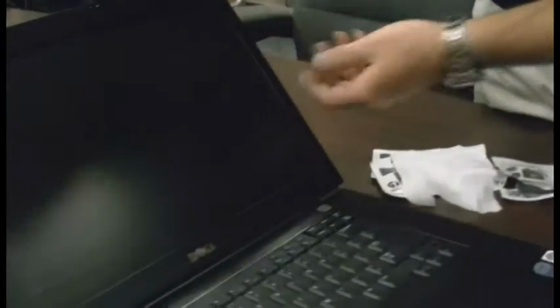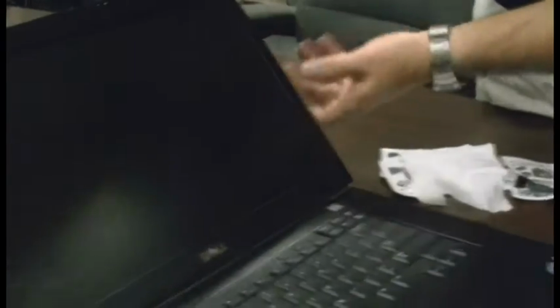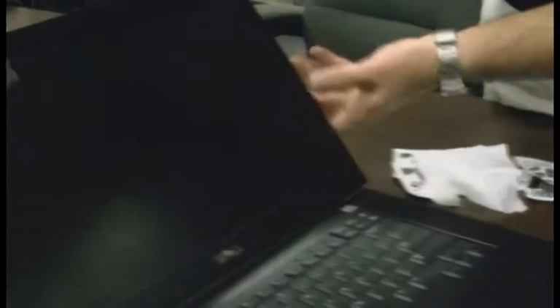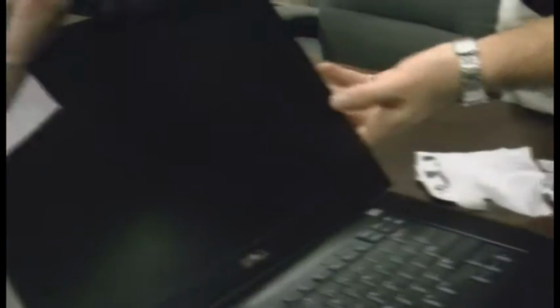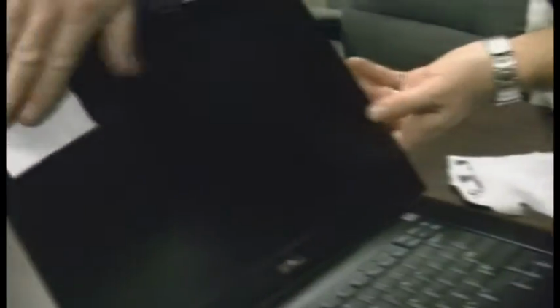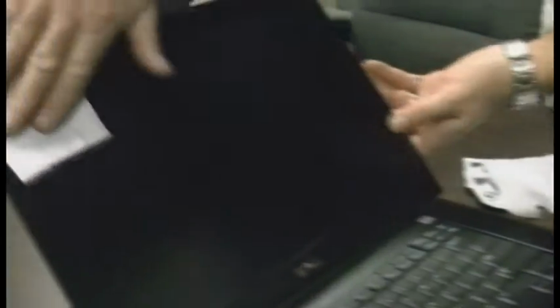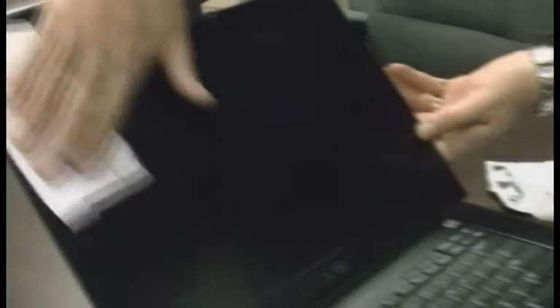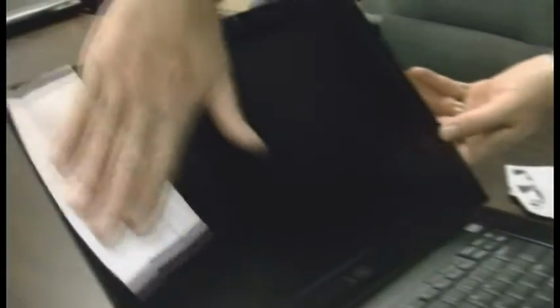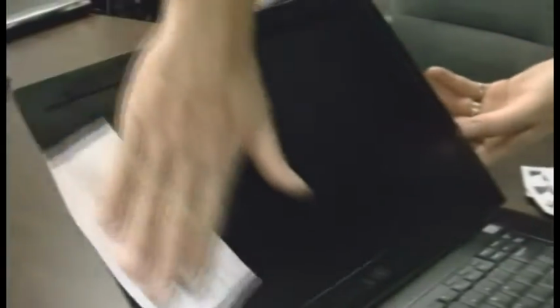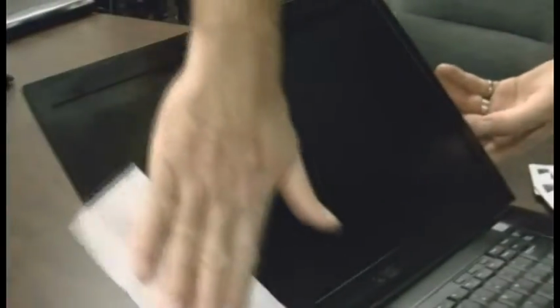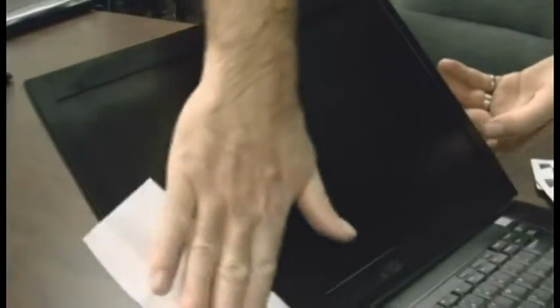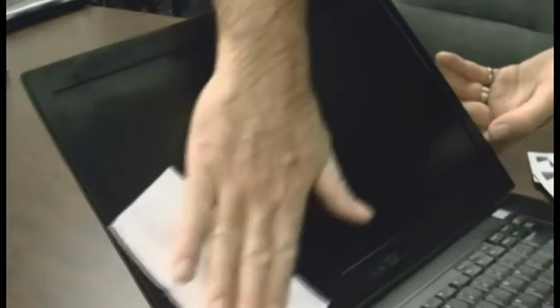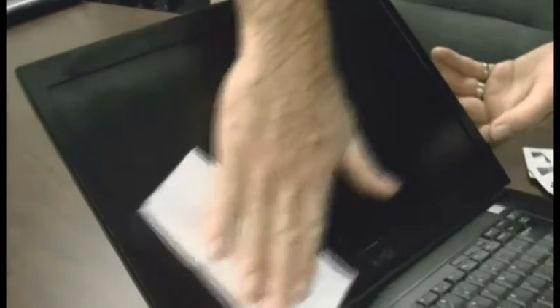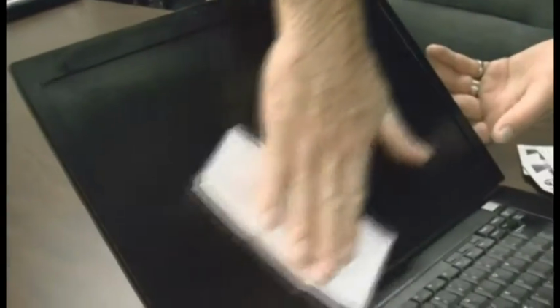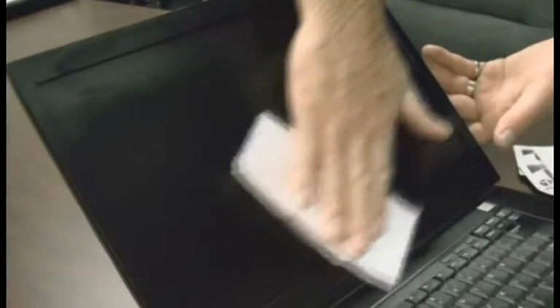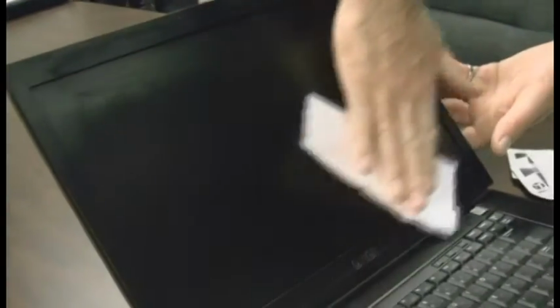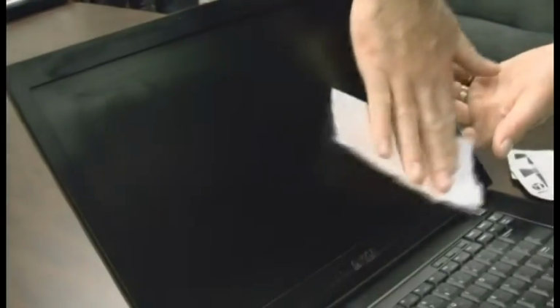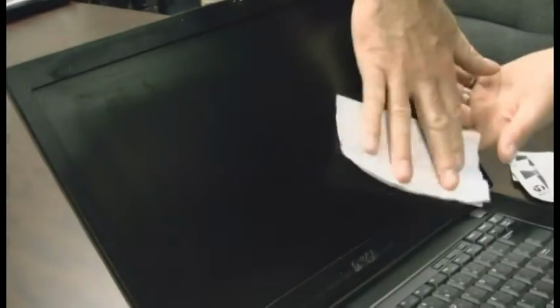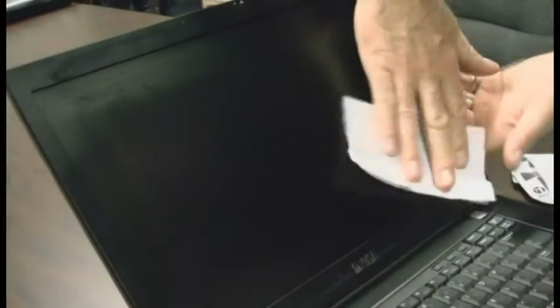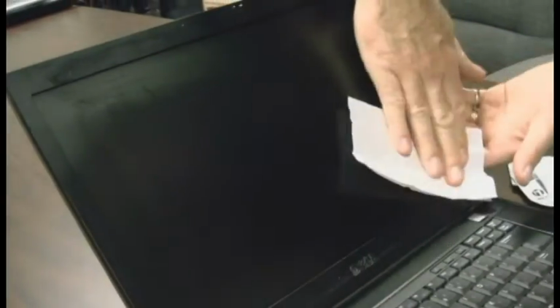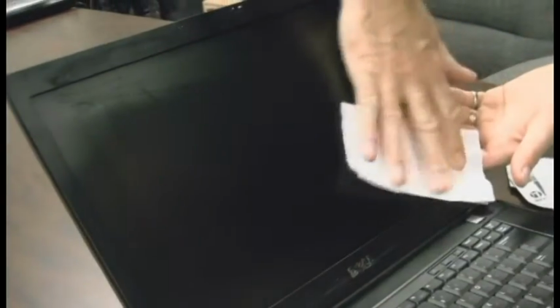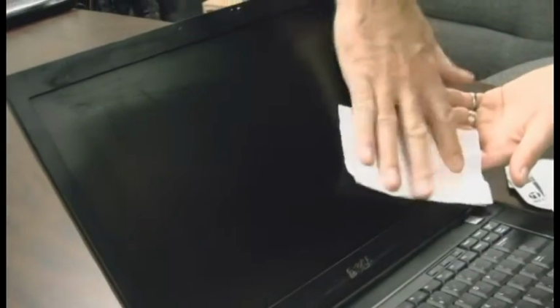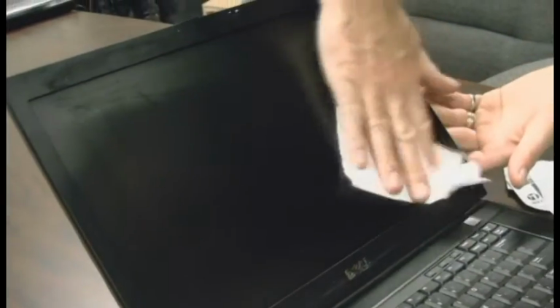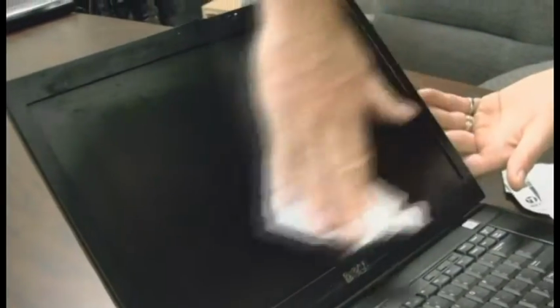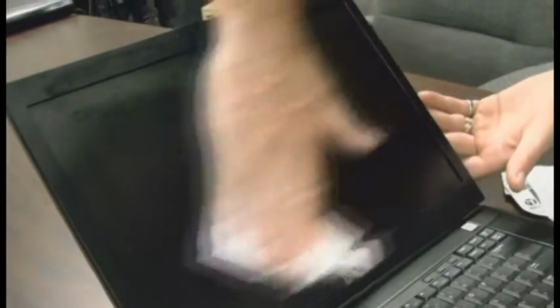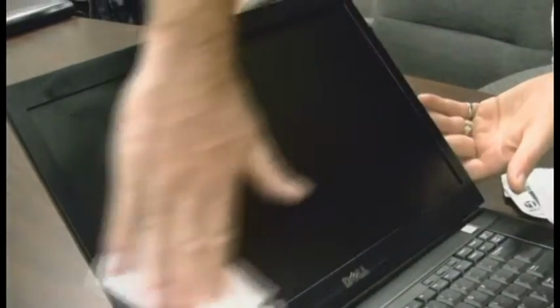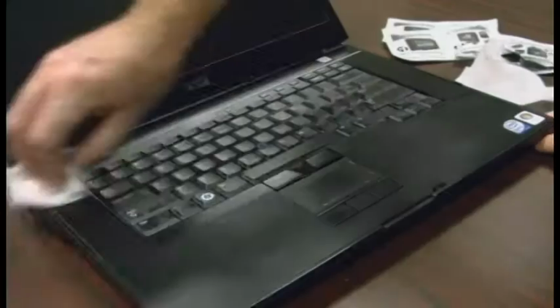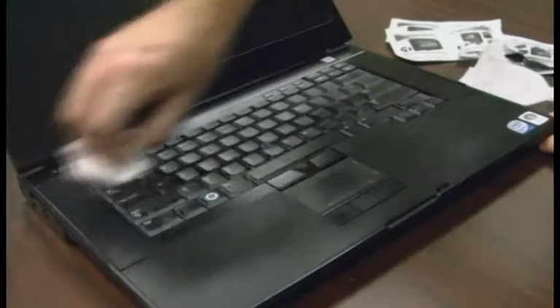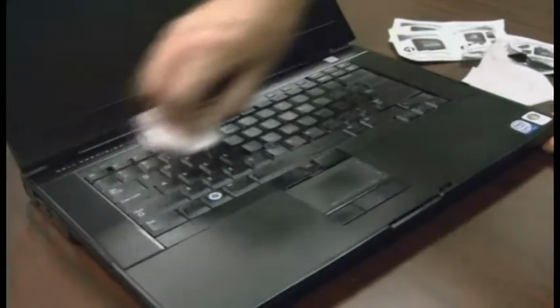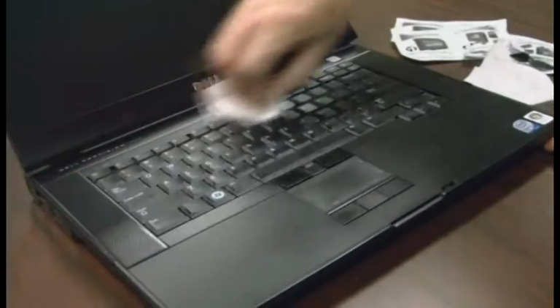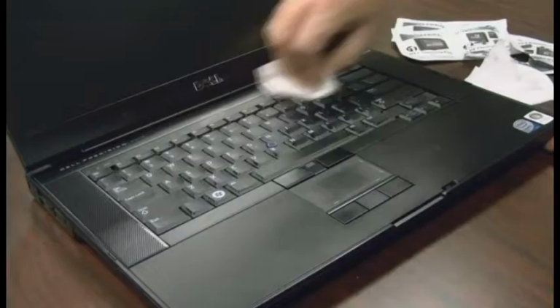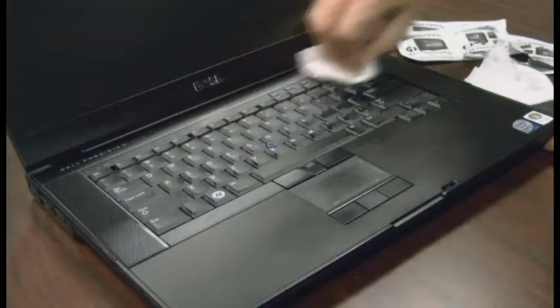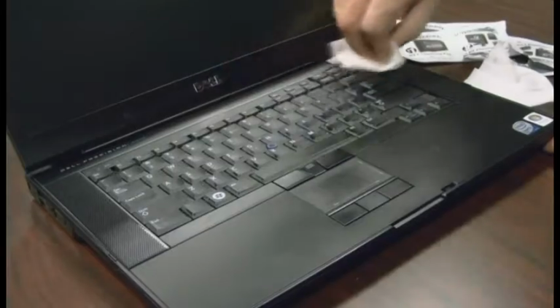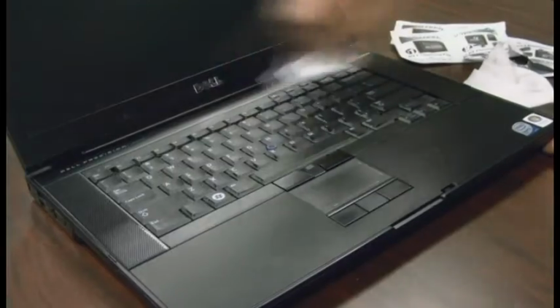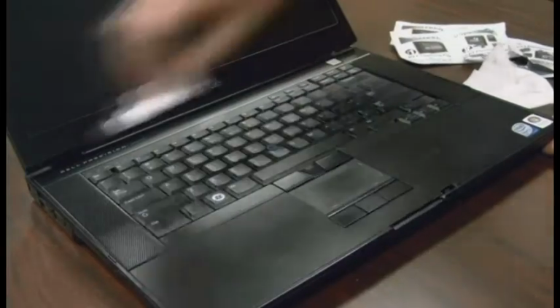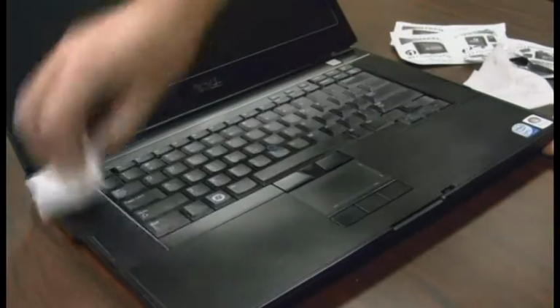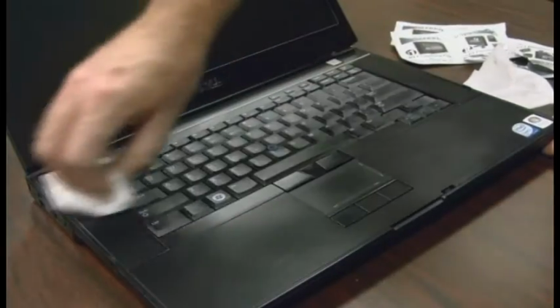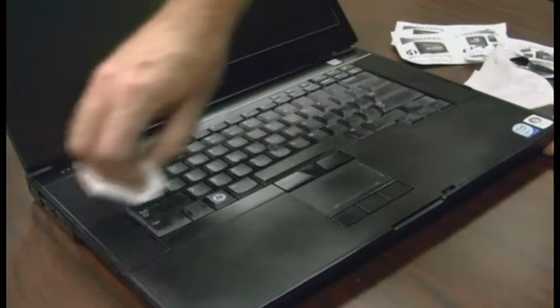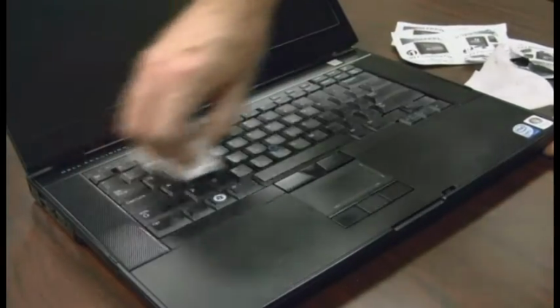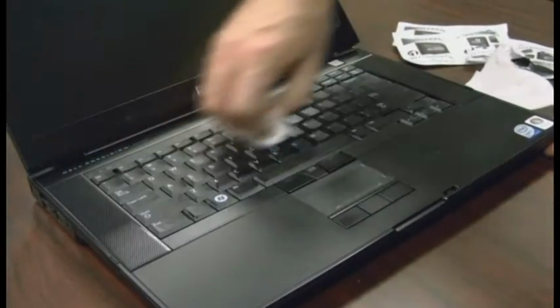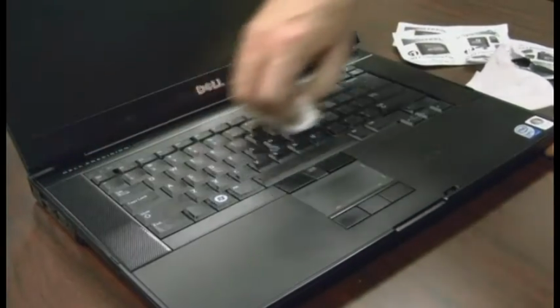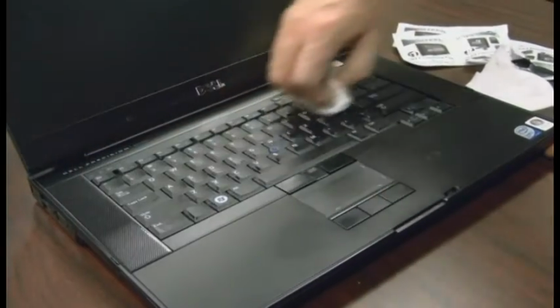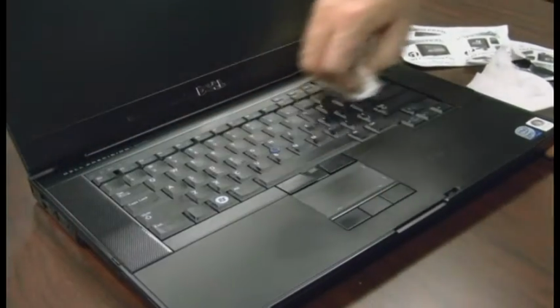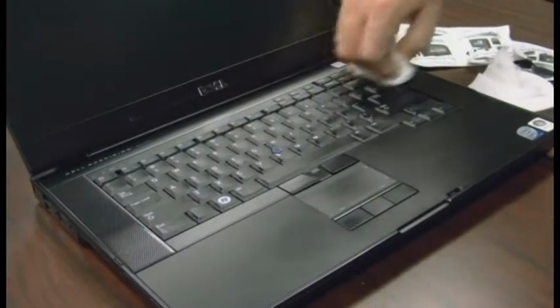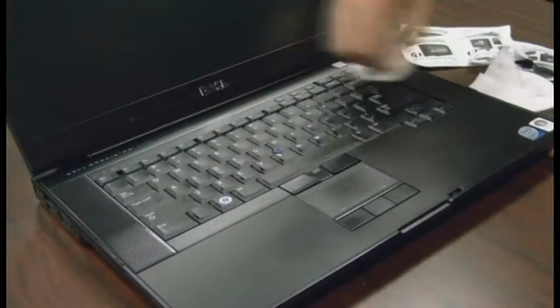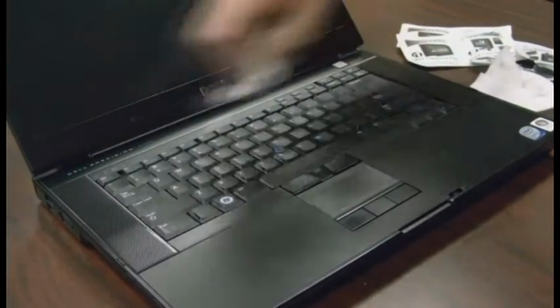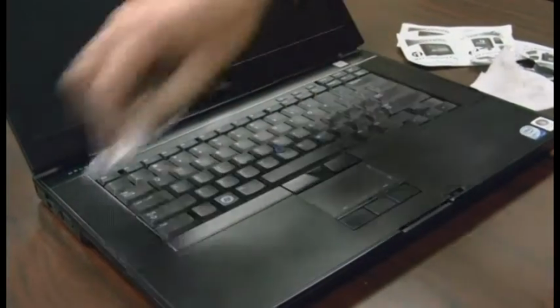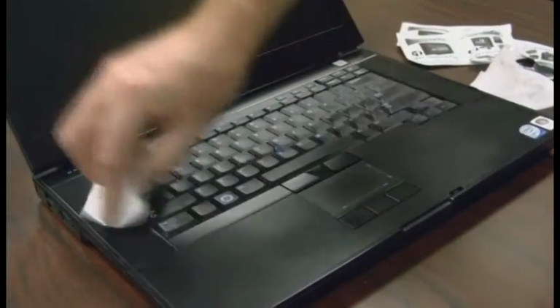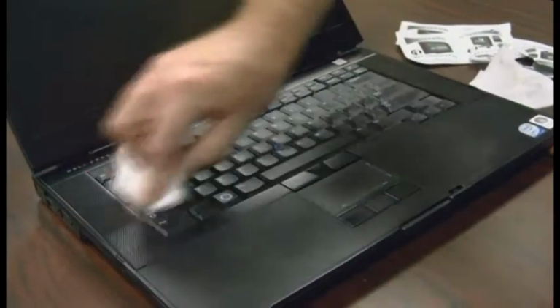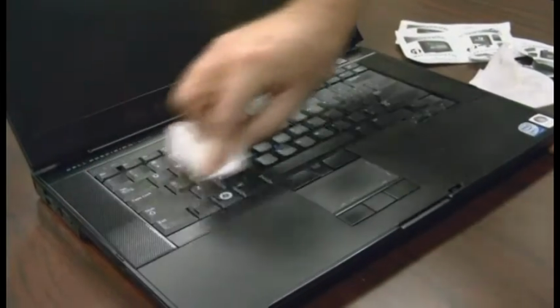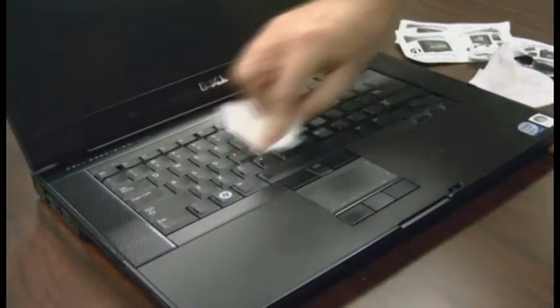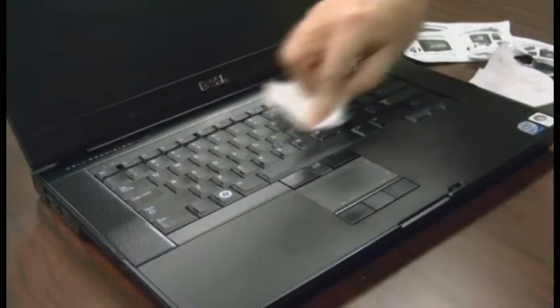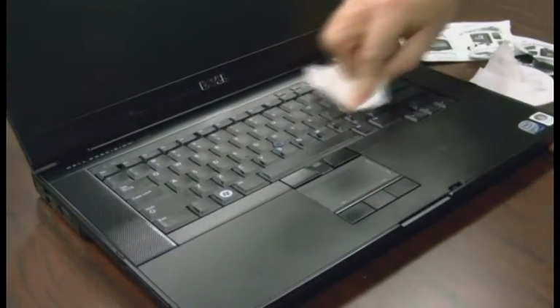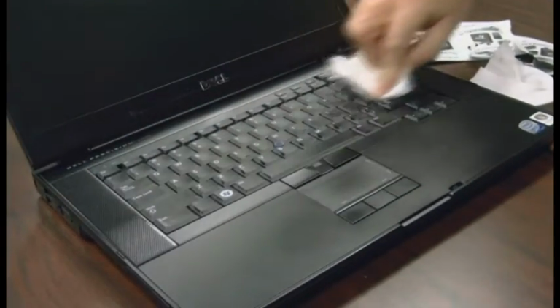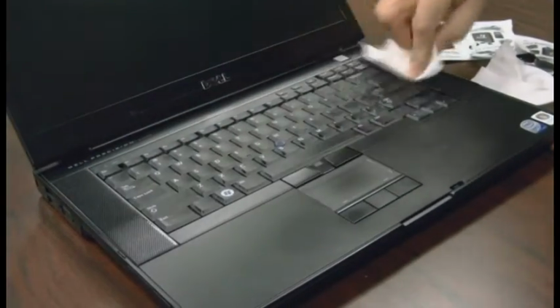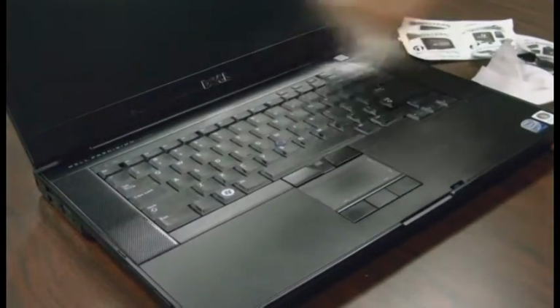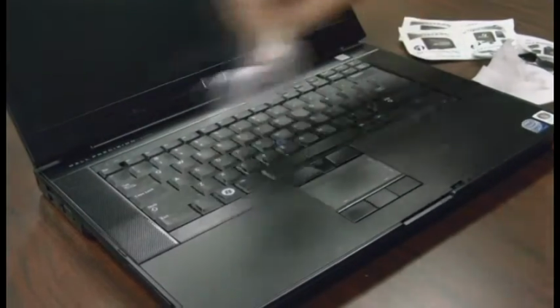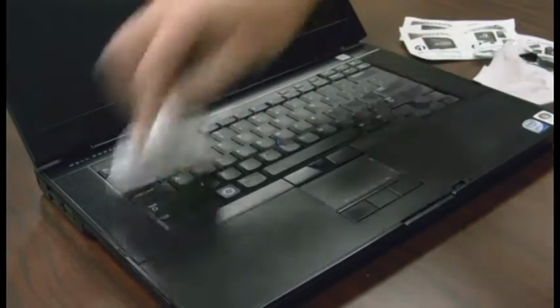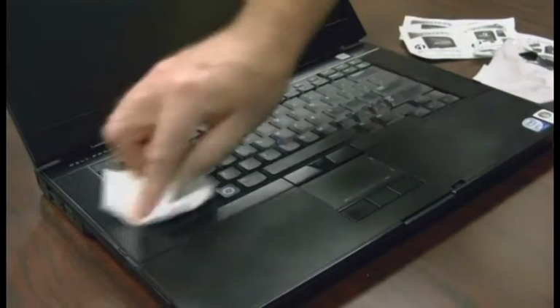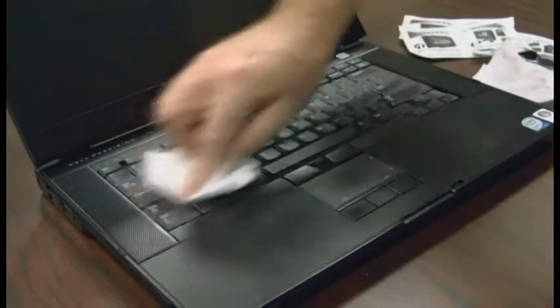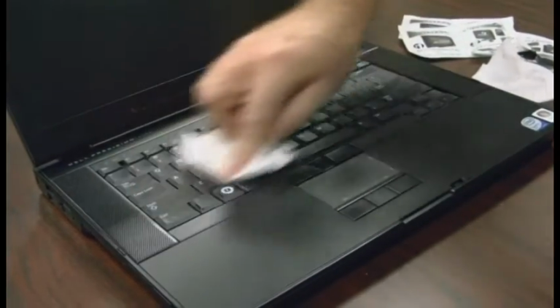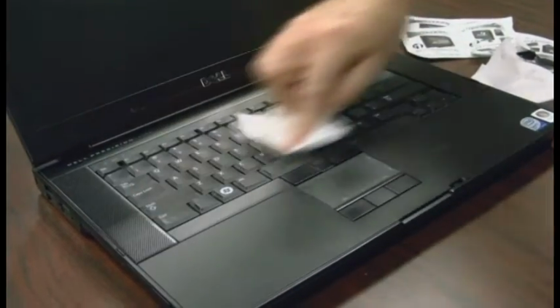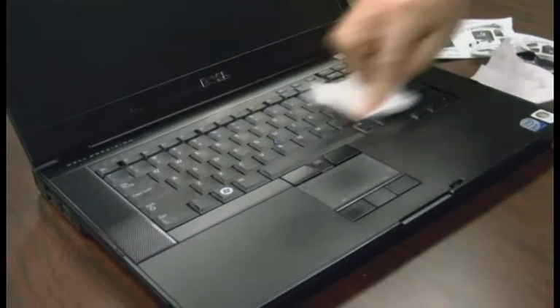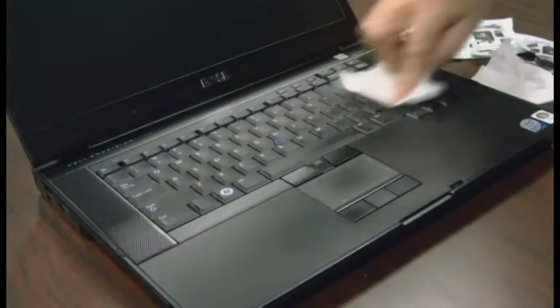The dry and wet wipes are made from the same soft cloth. You can use these same wipes to clean the plastic casings and keys on the rest of the computer.